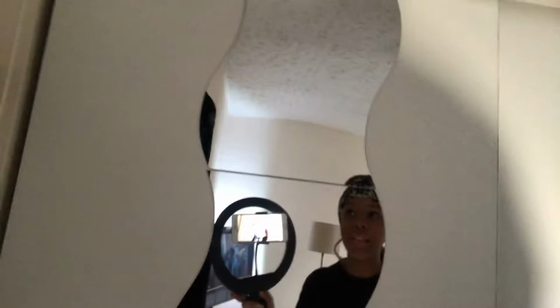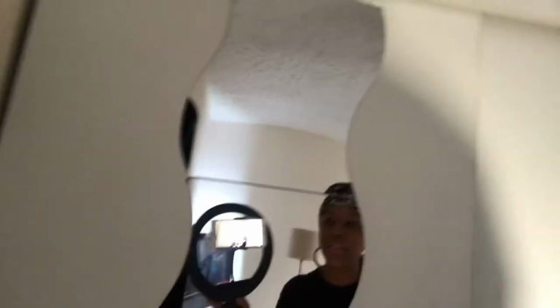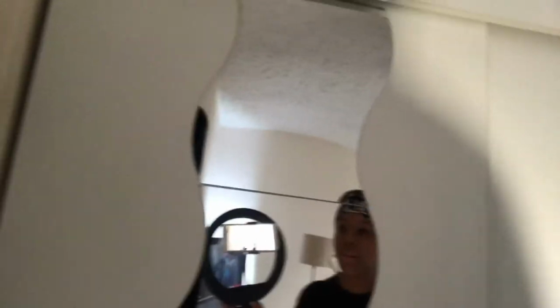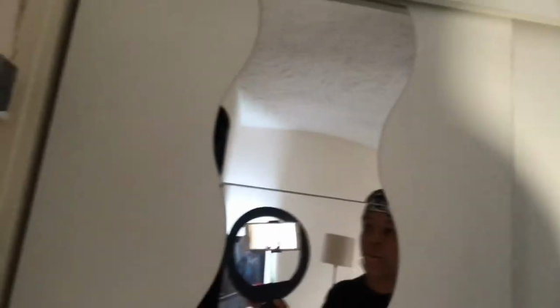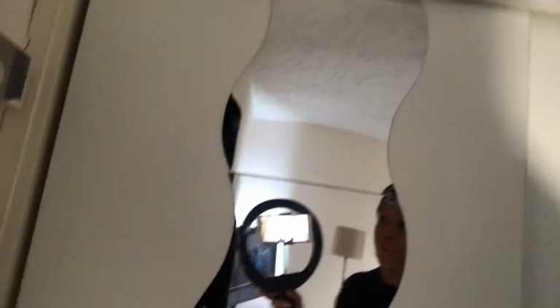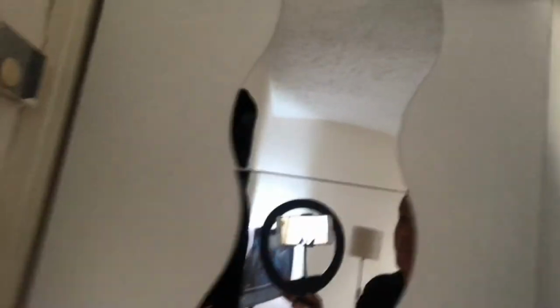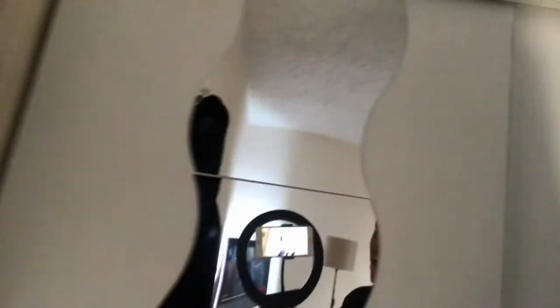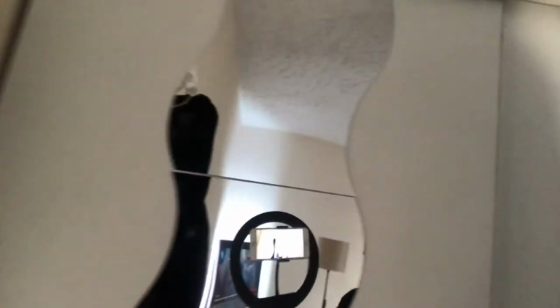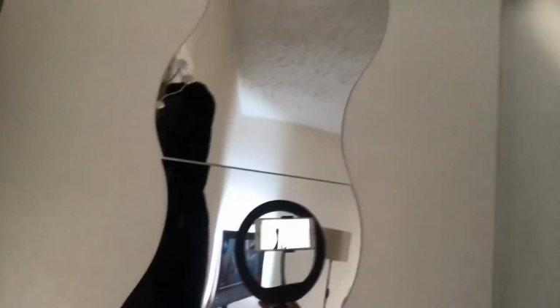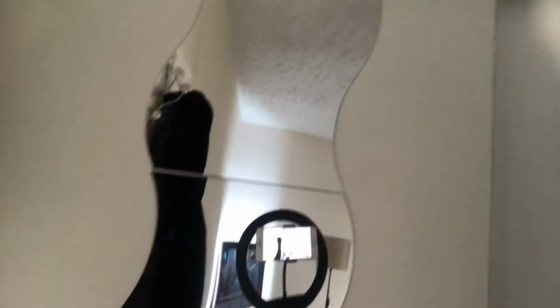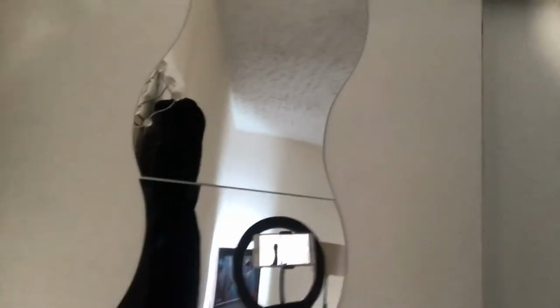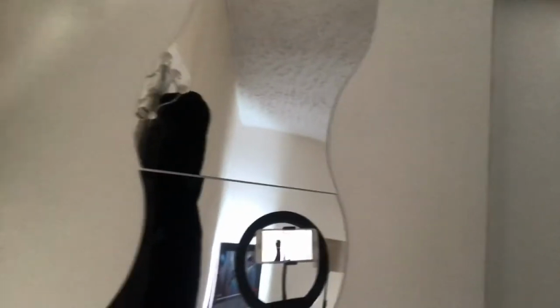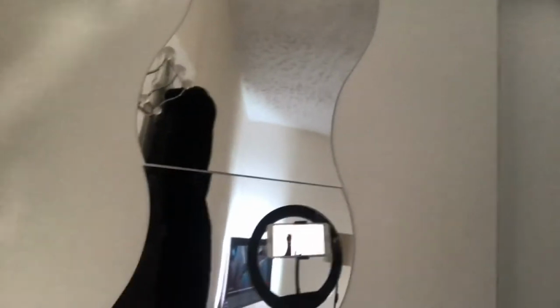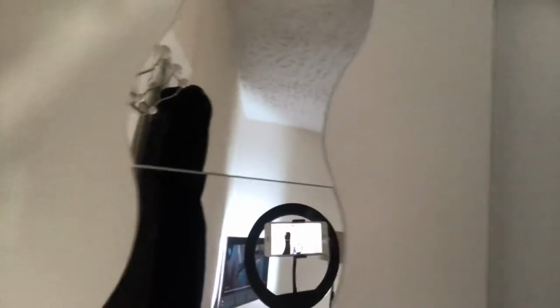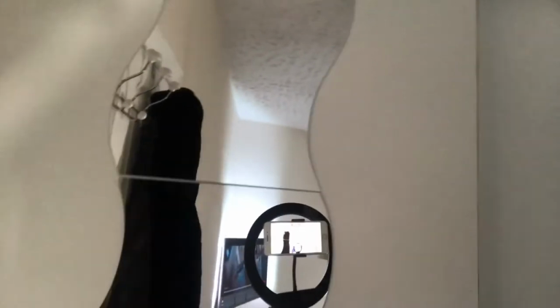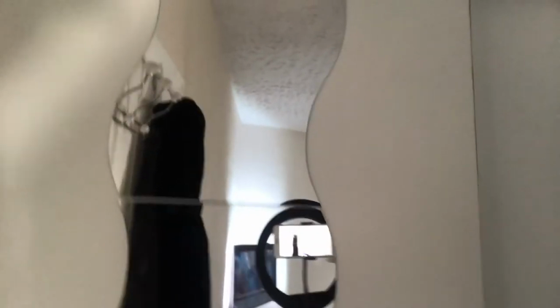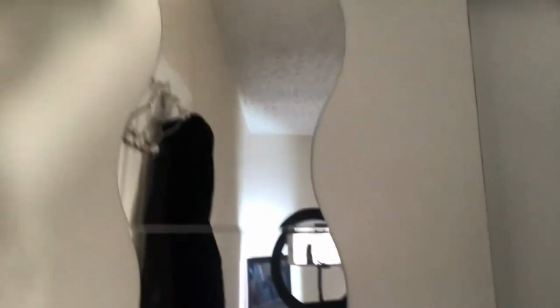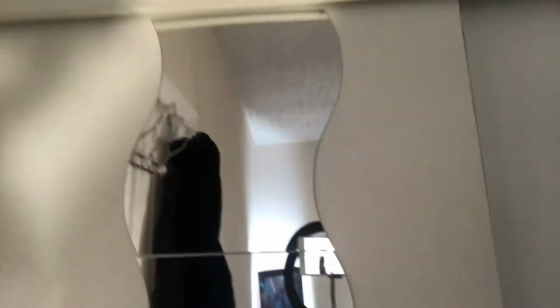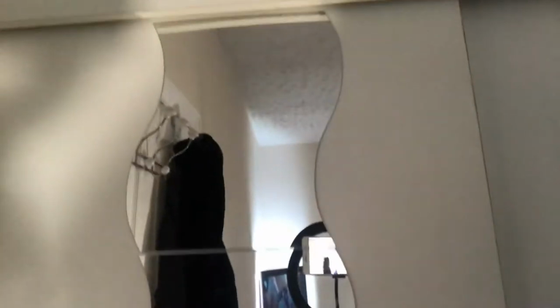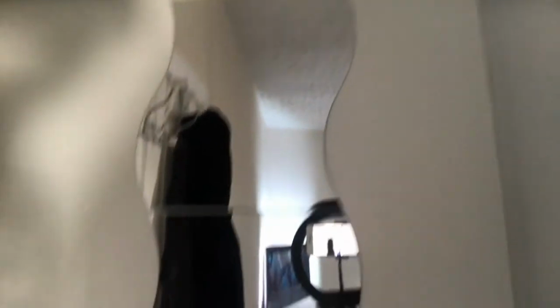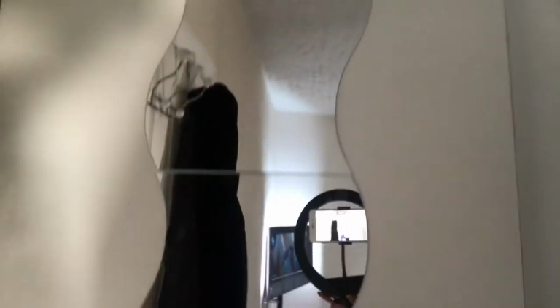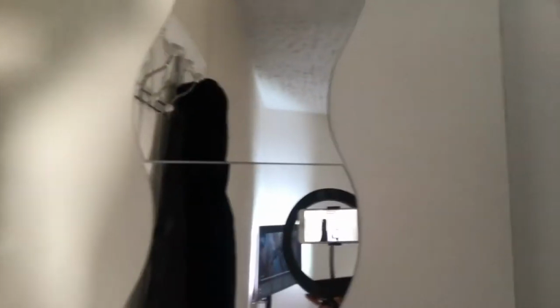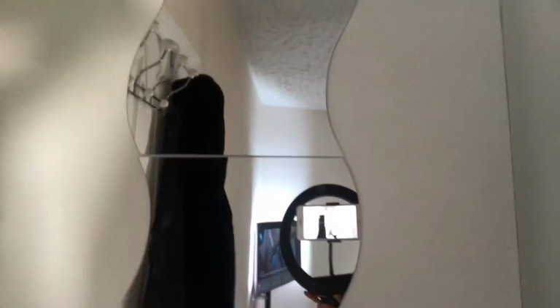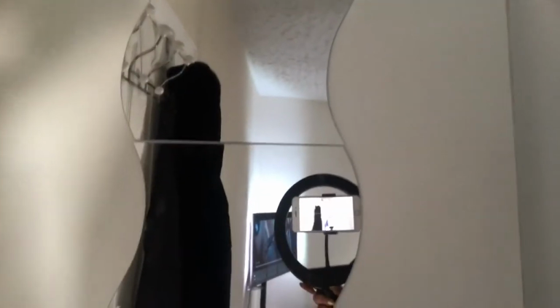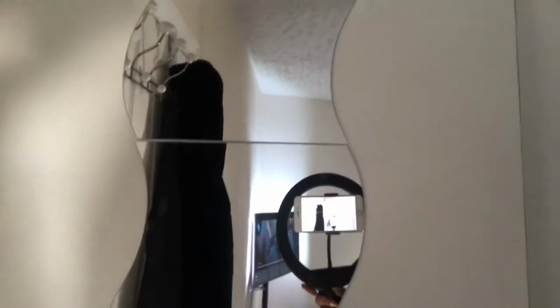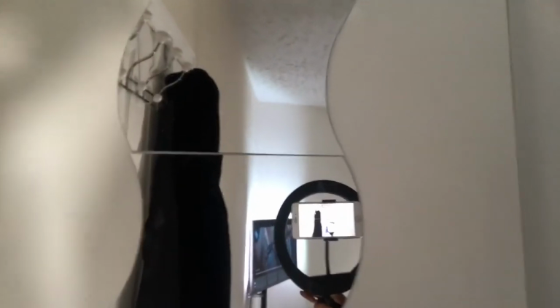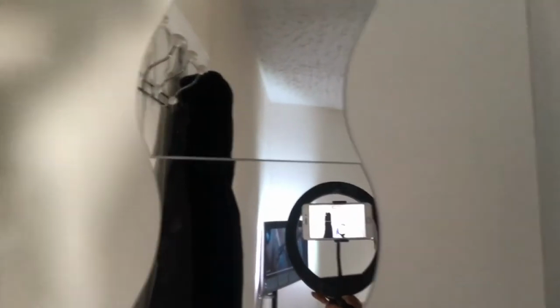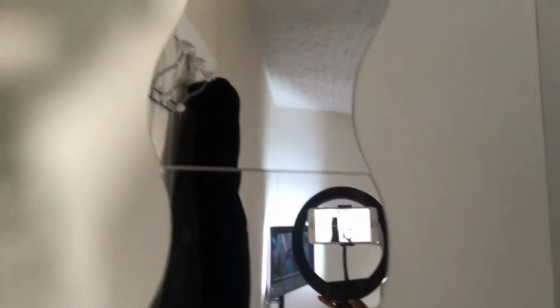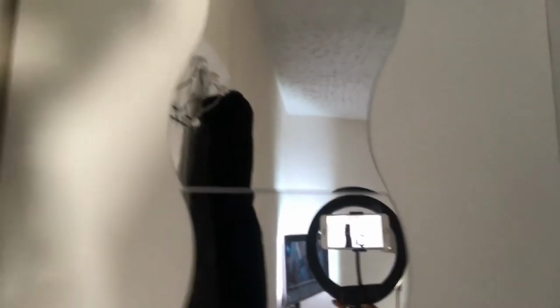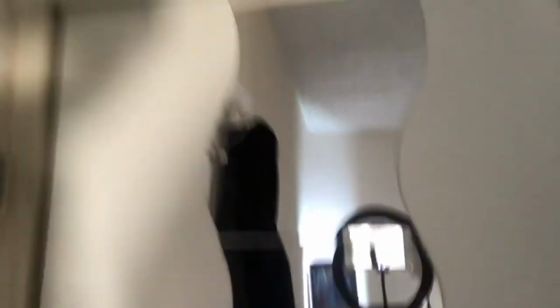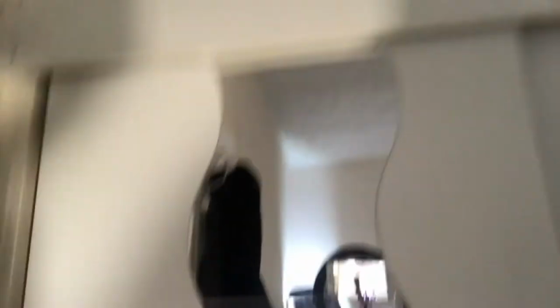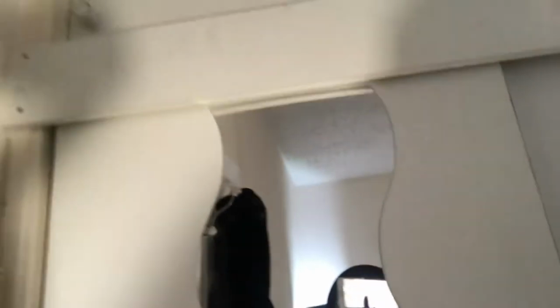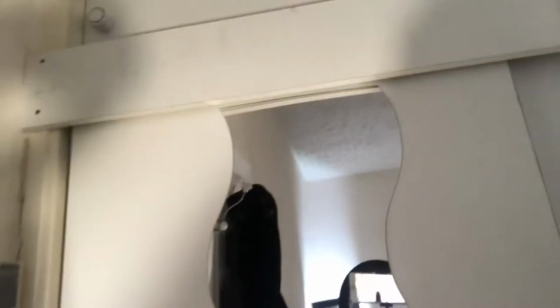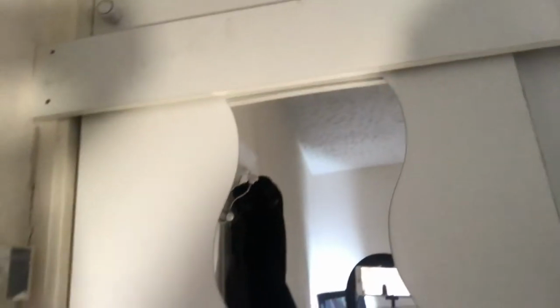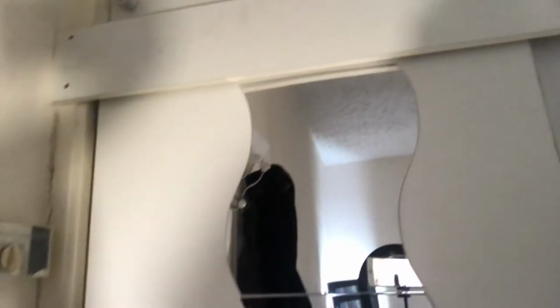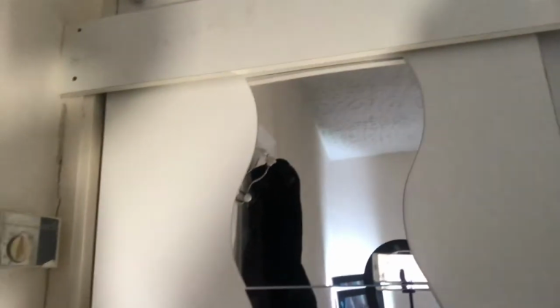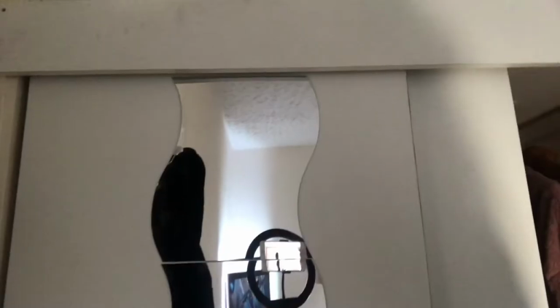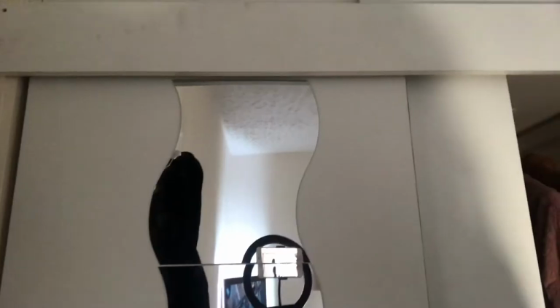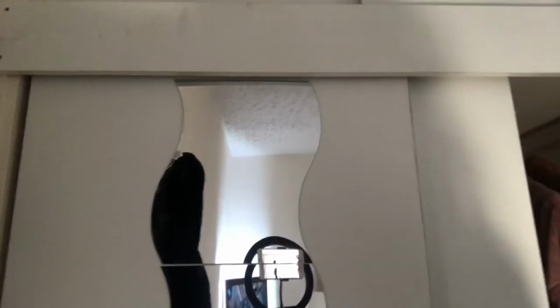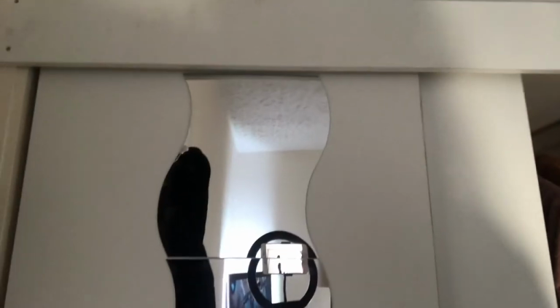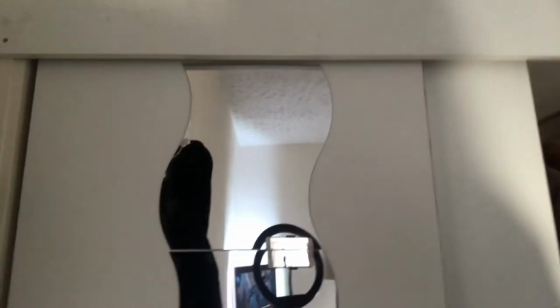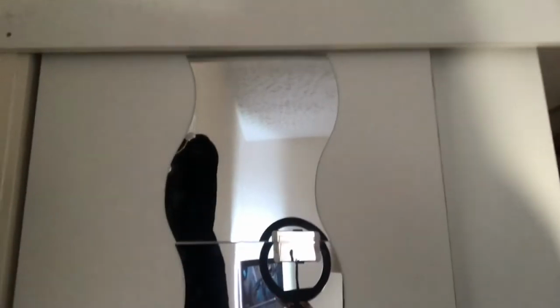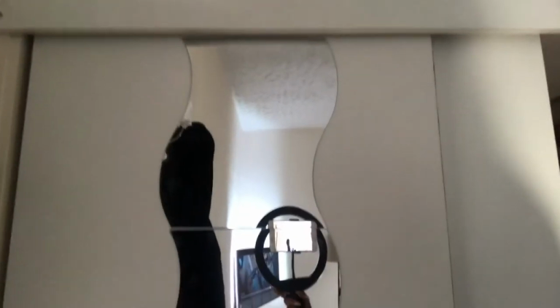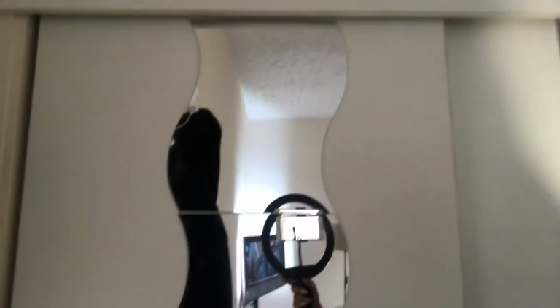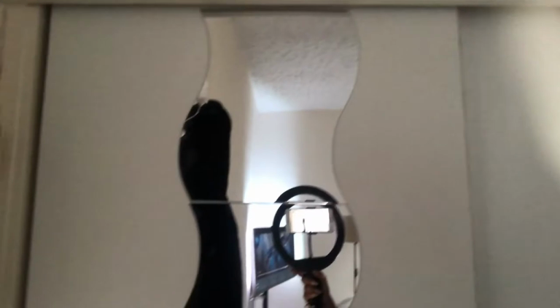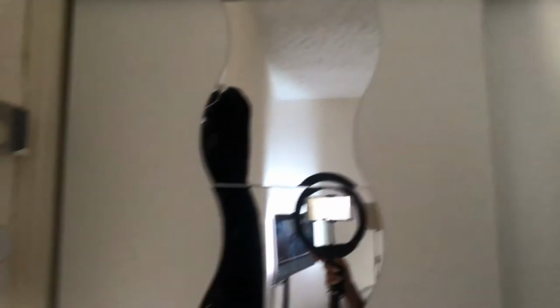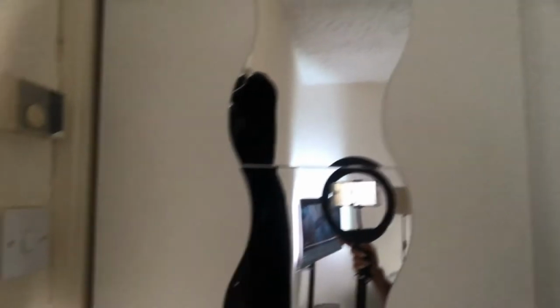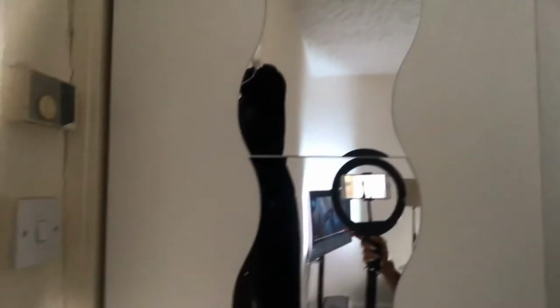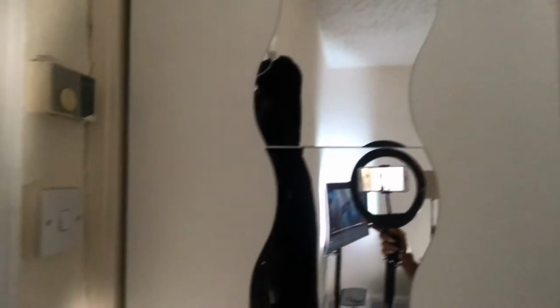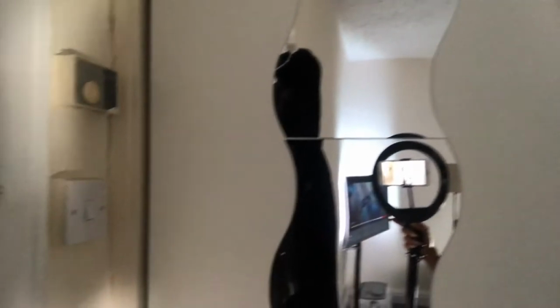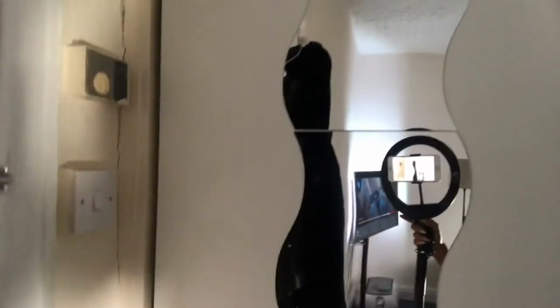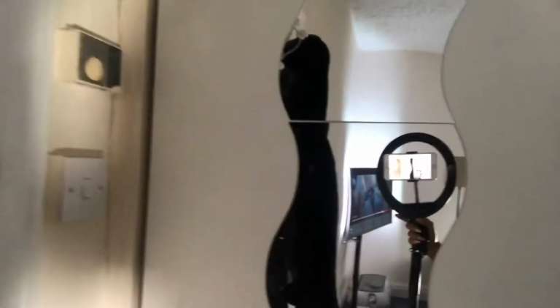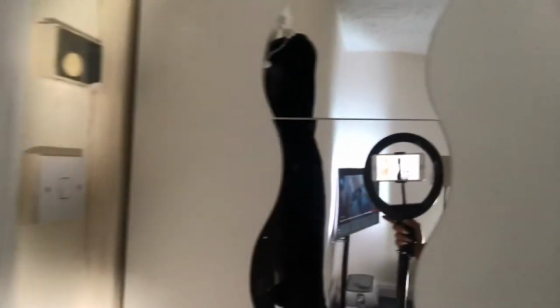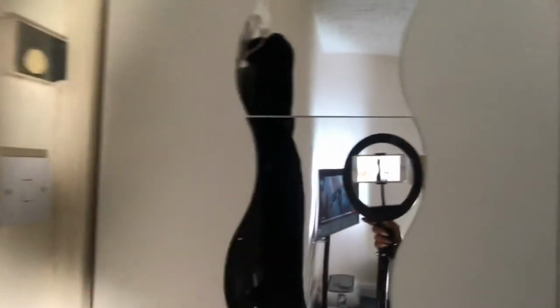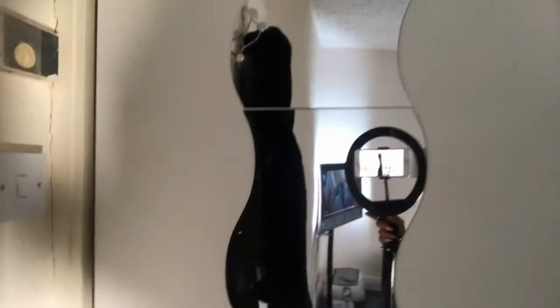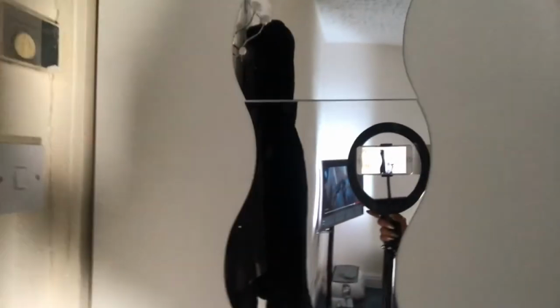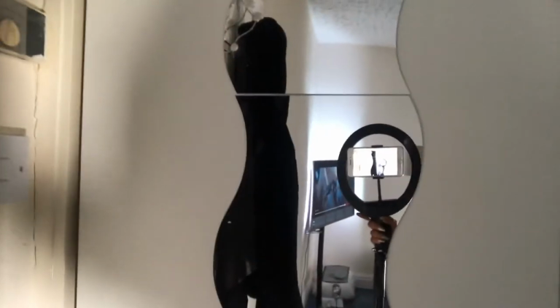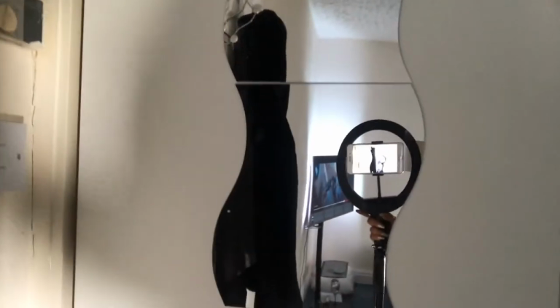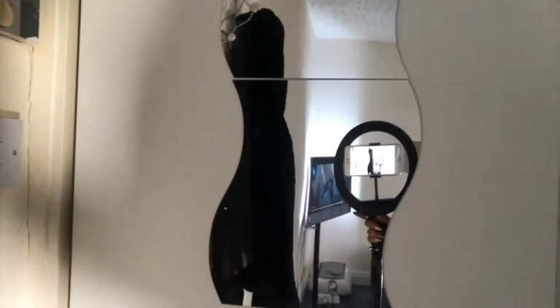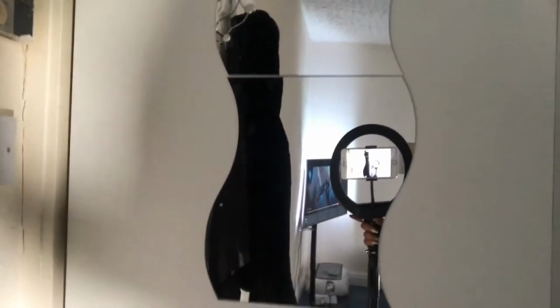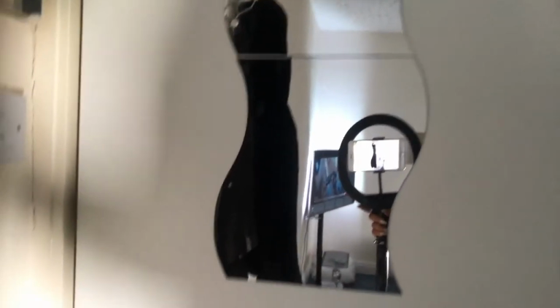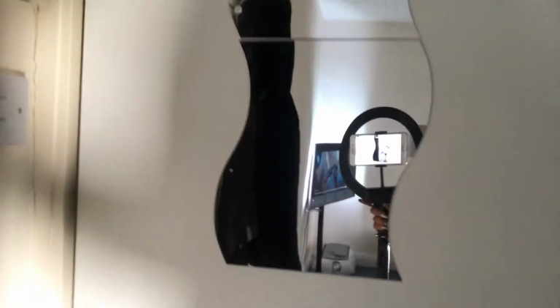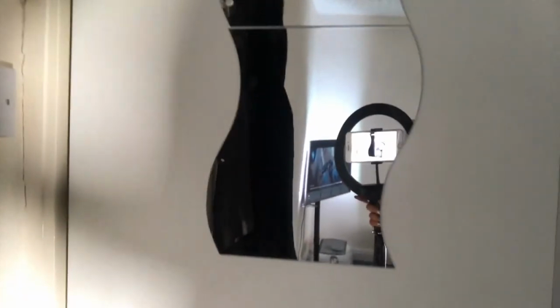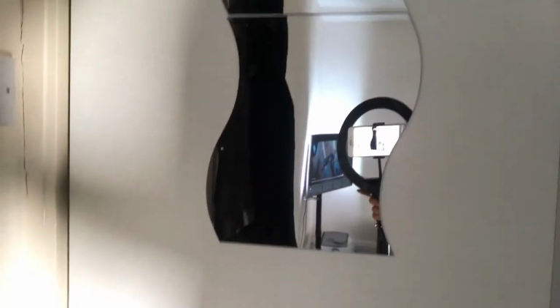When I sat back I didn't like the look, so I decided to put it on my closet drawers. This is how it looks now.